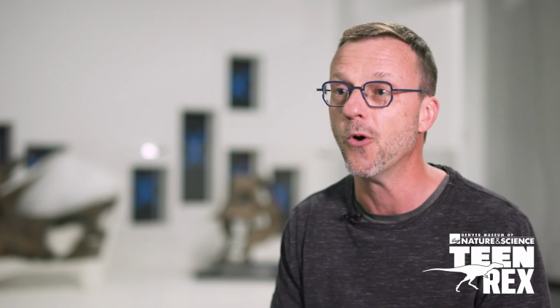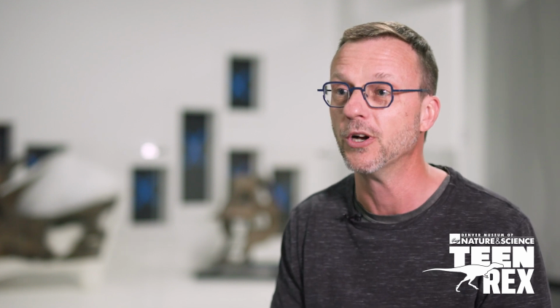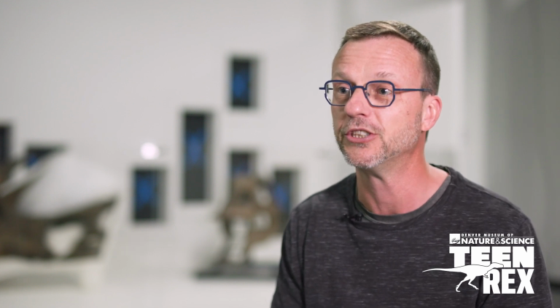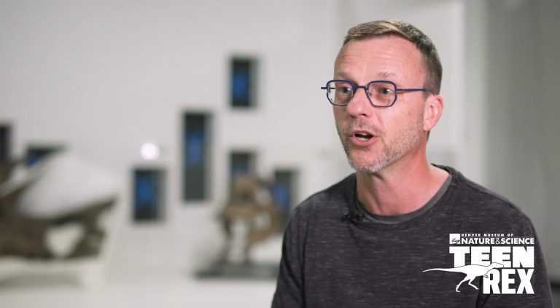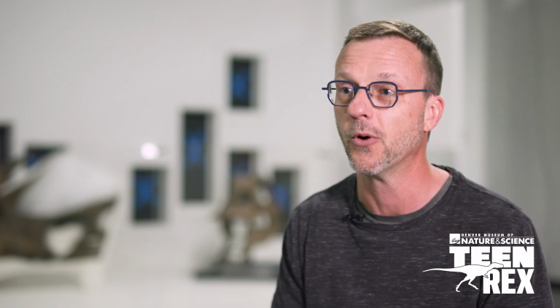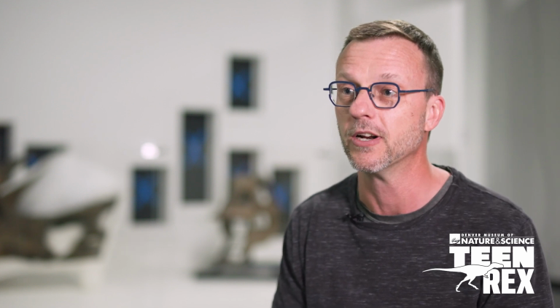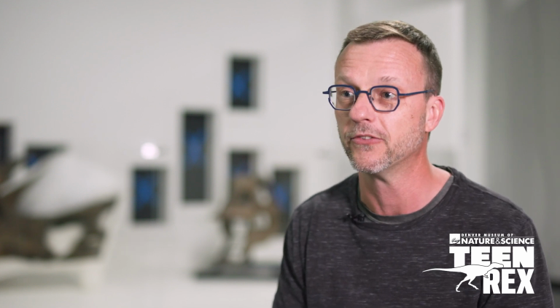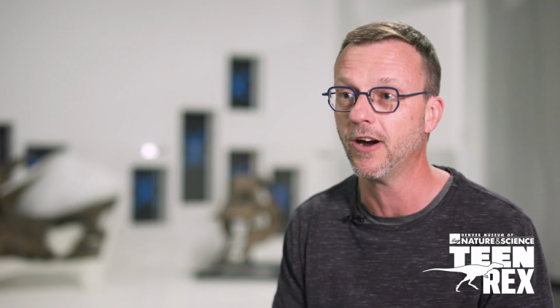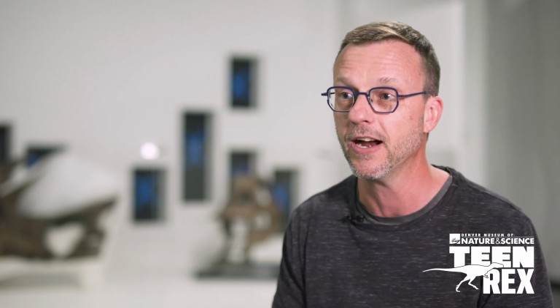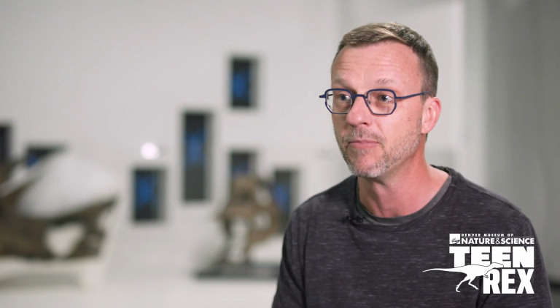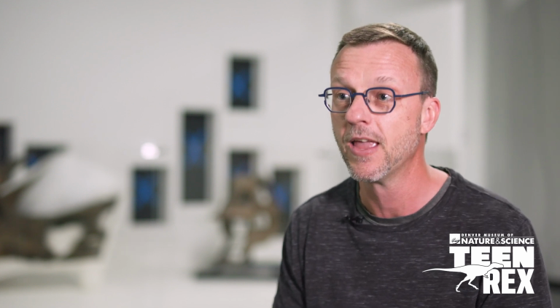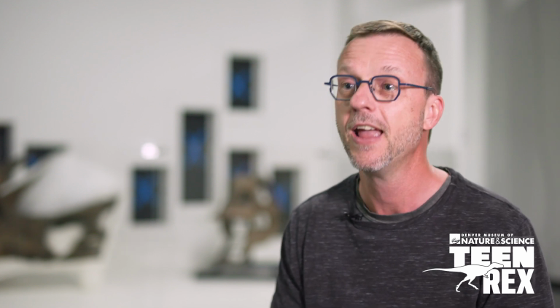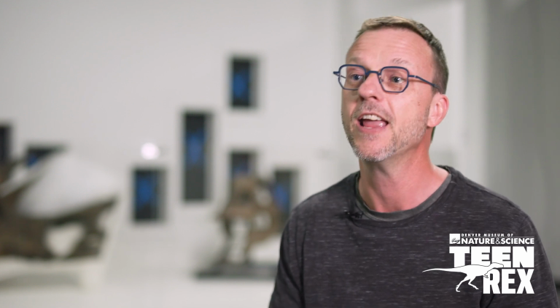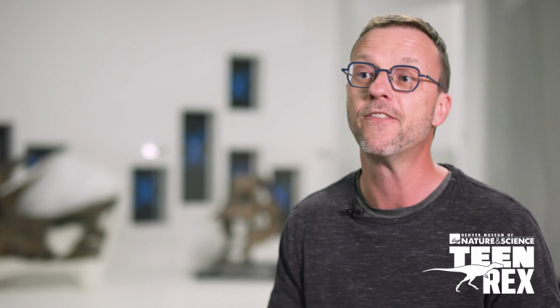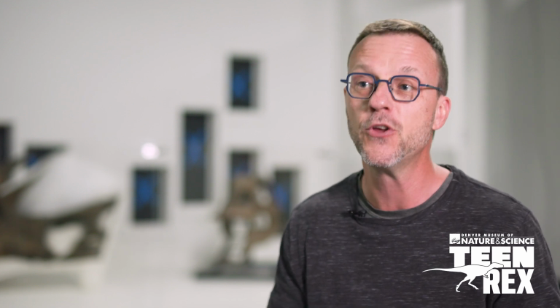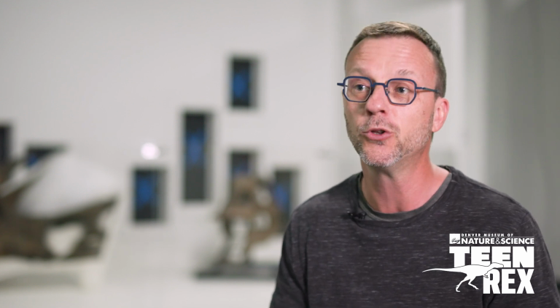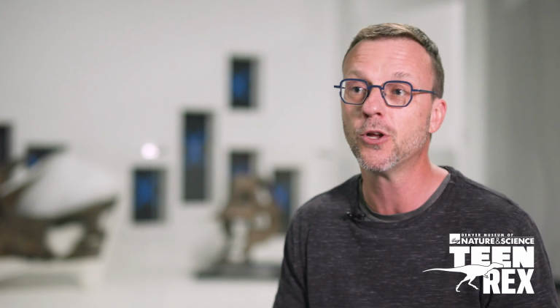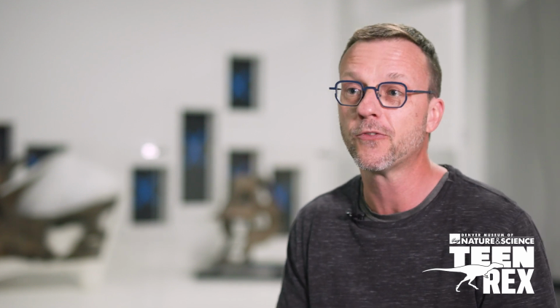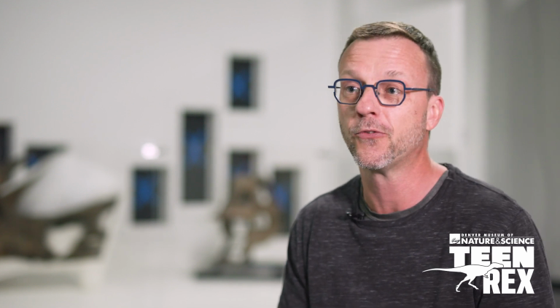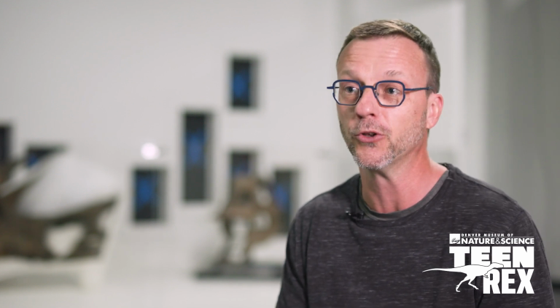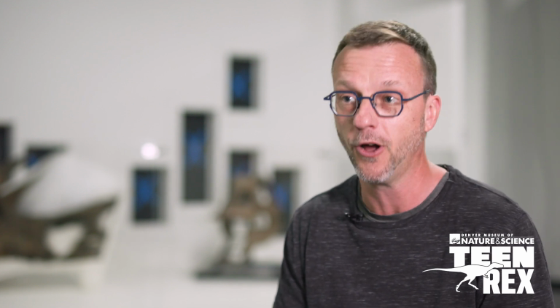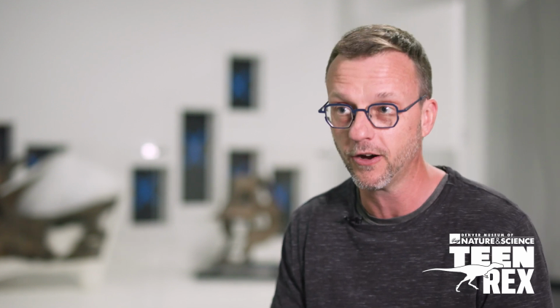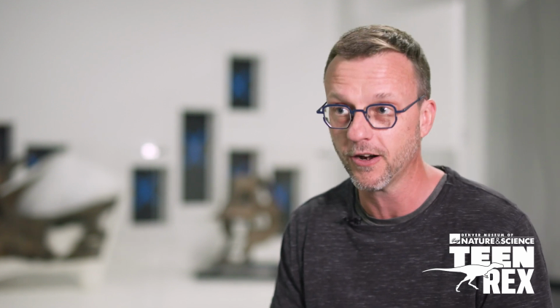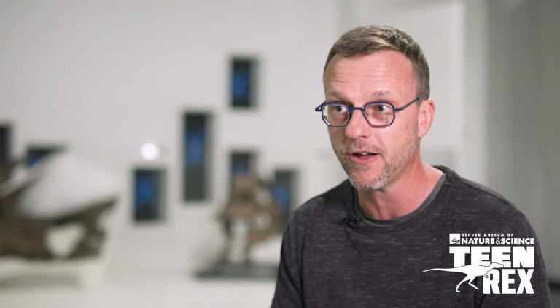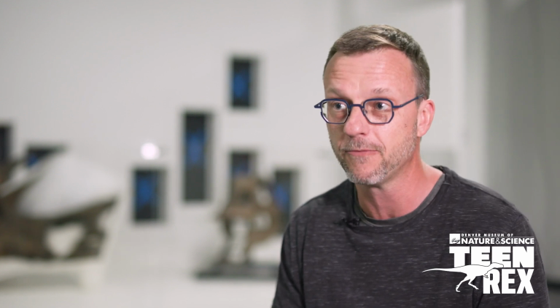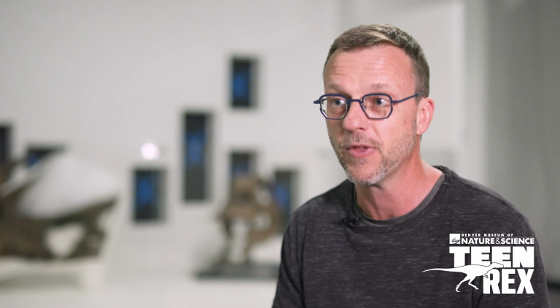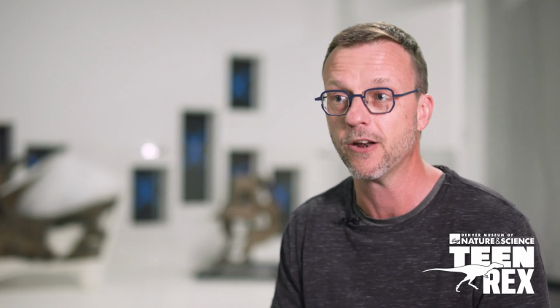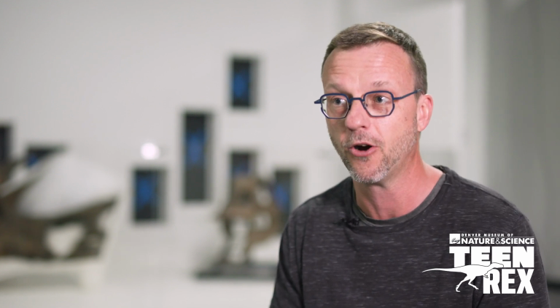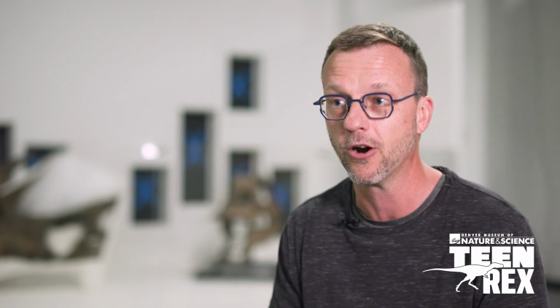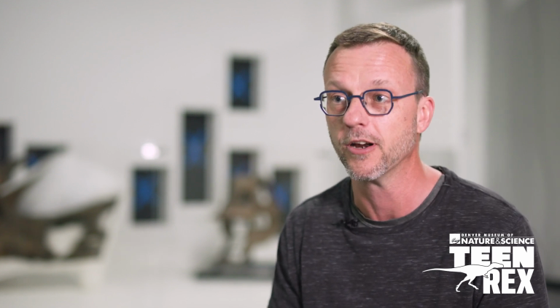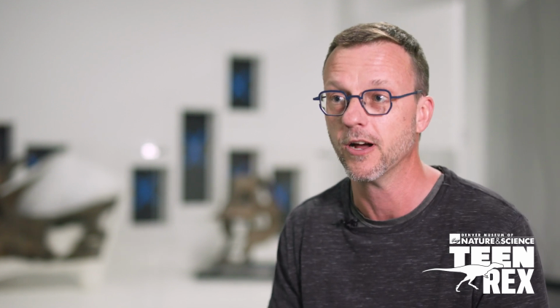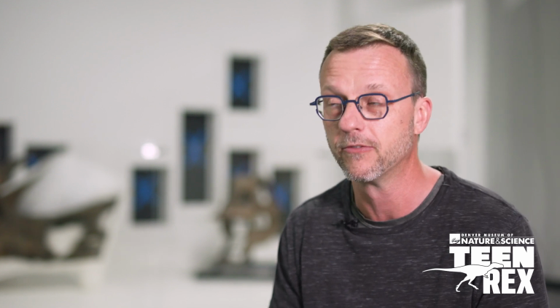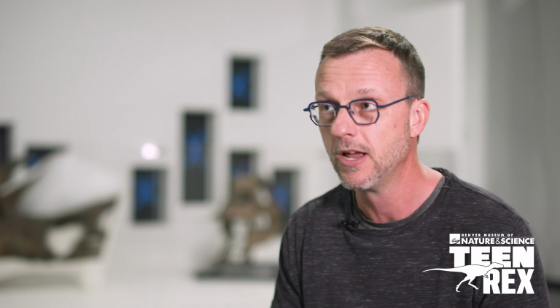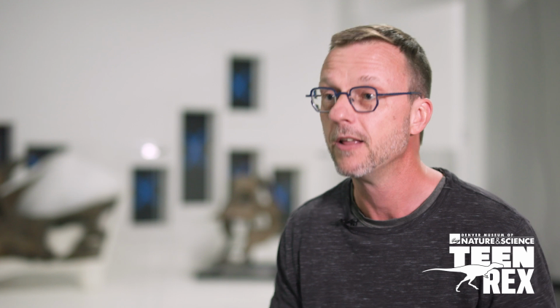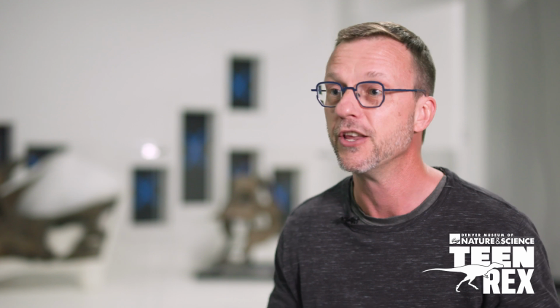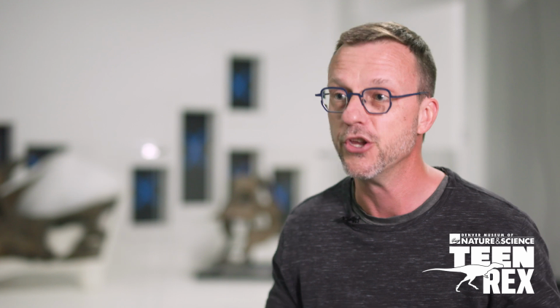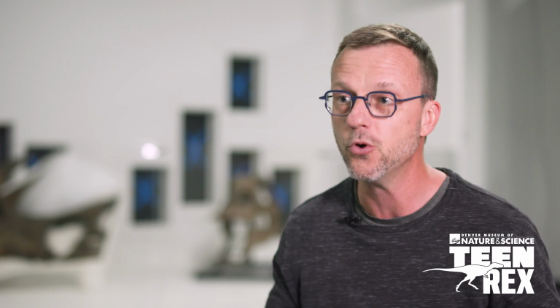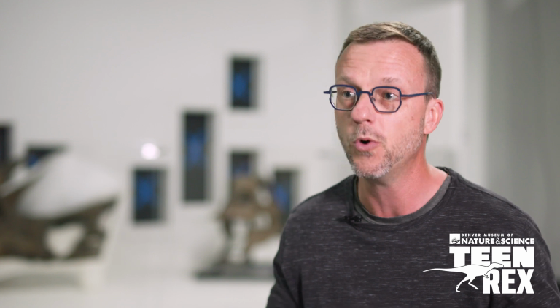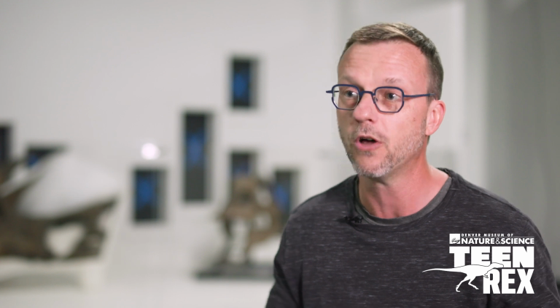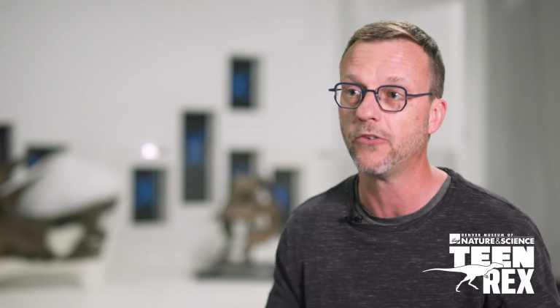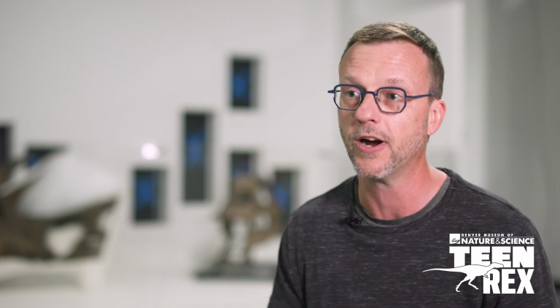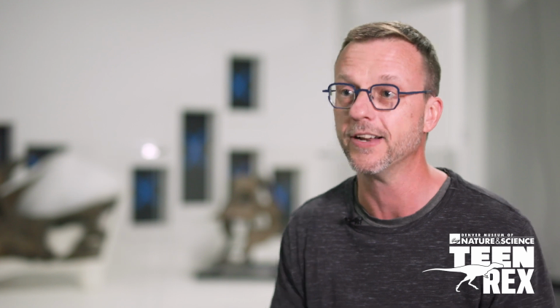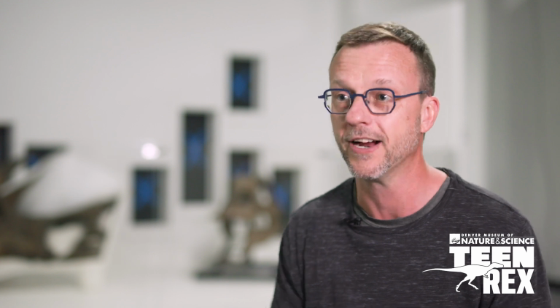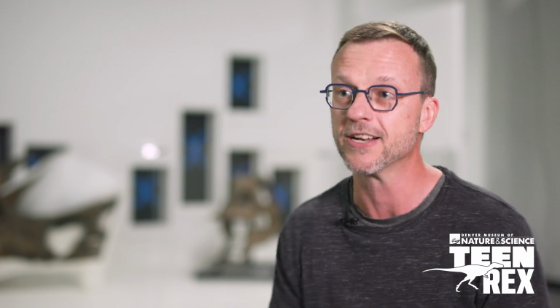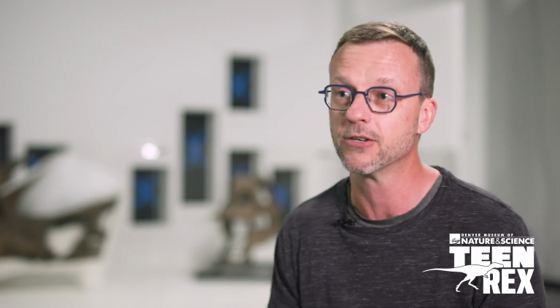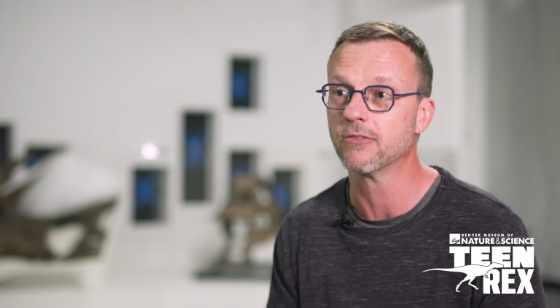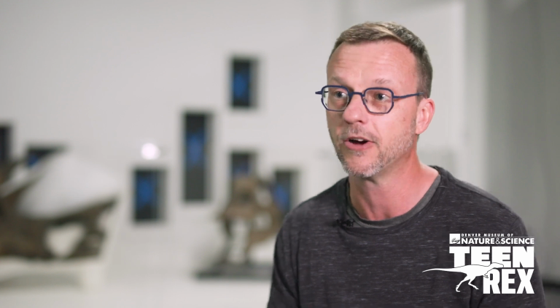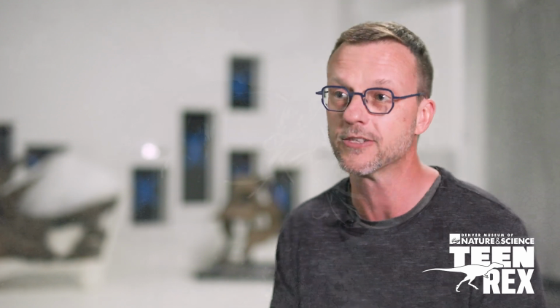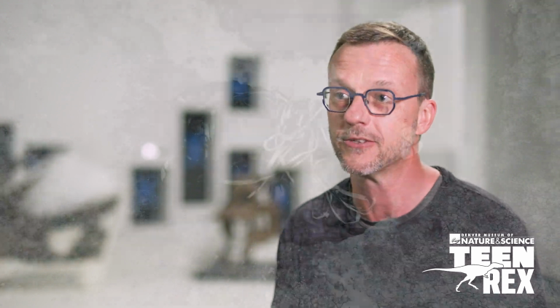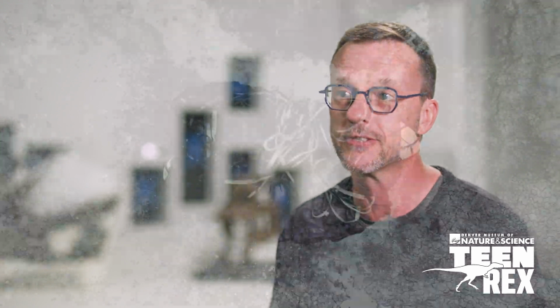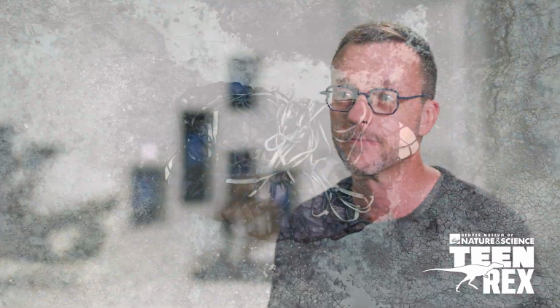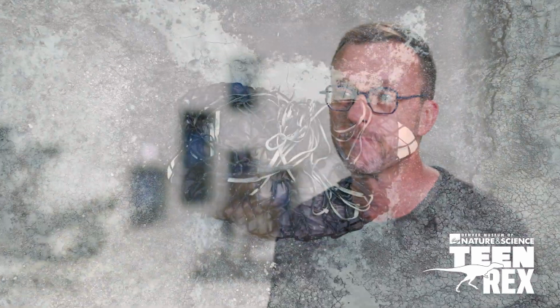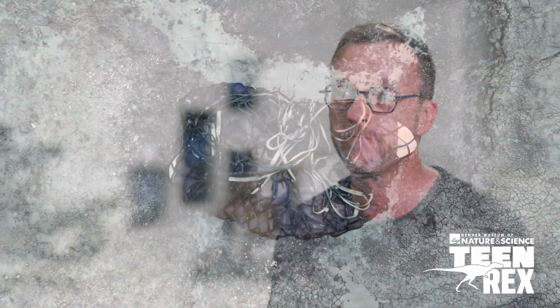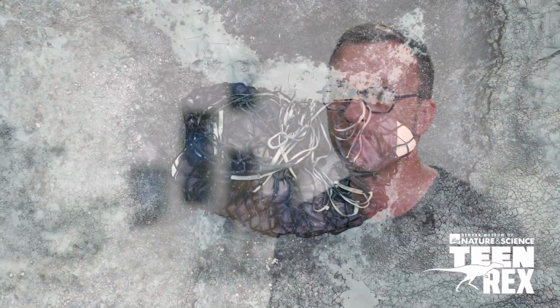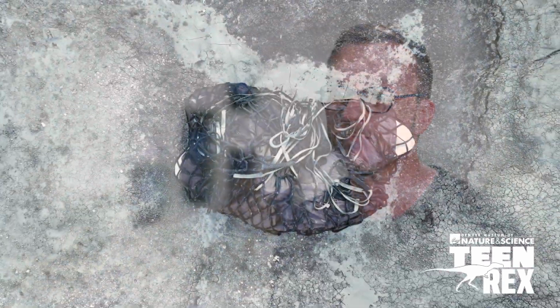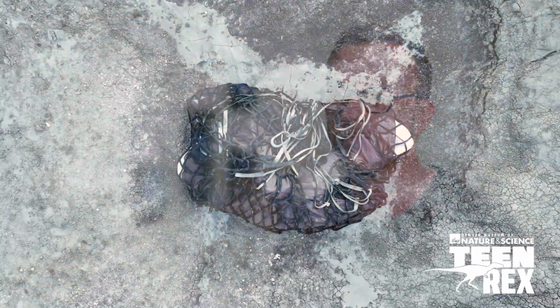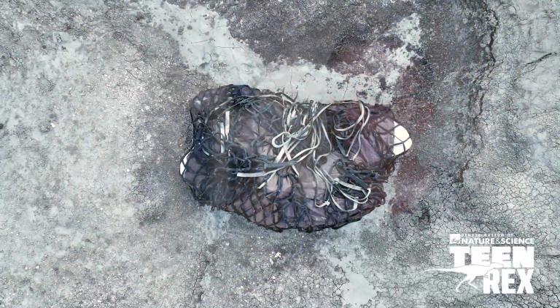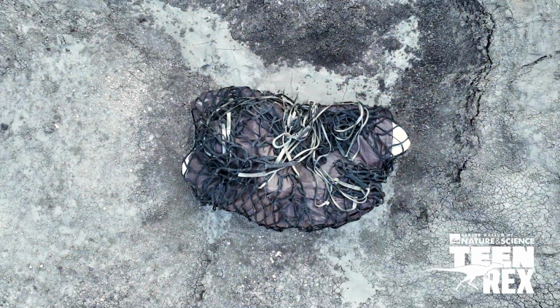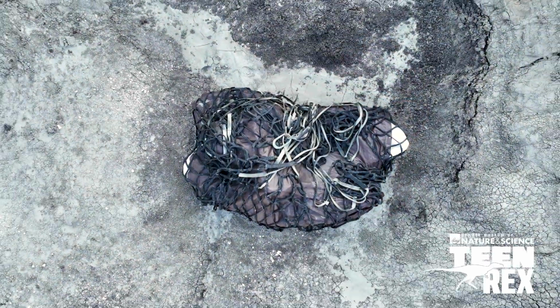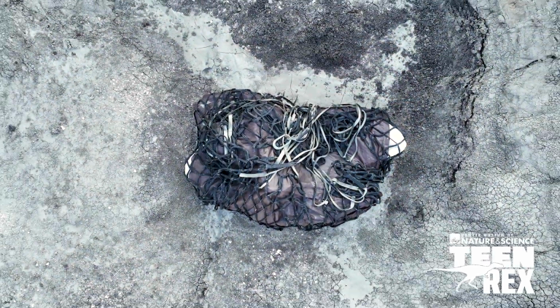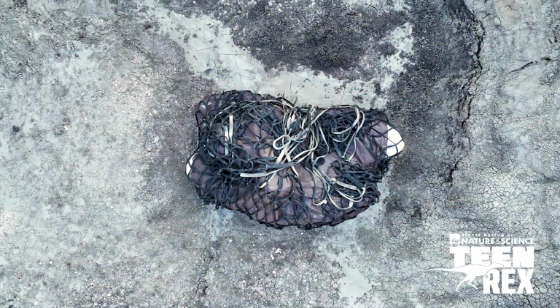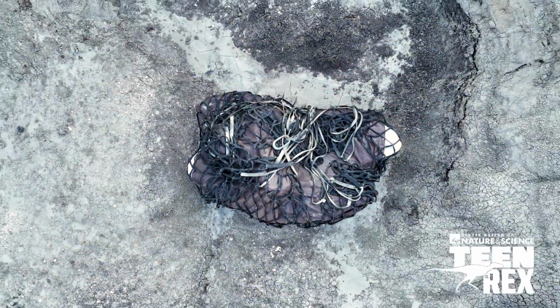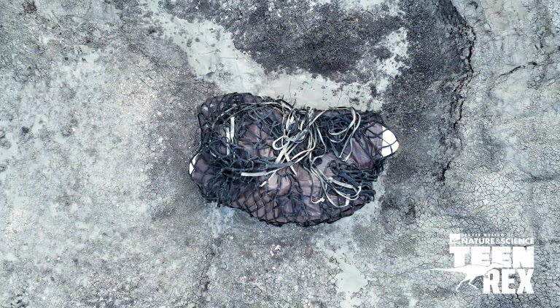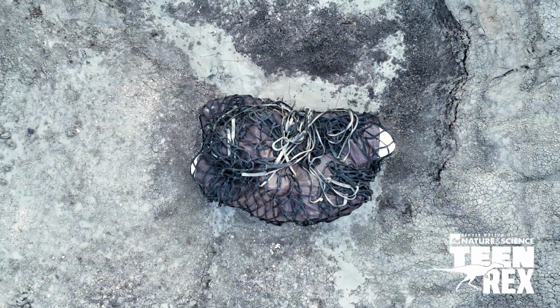You just never know what you're going to find. If you look long enough and hard enough, you will find dinosaur fossils. There's no doubt.